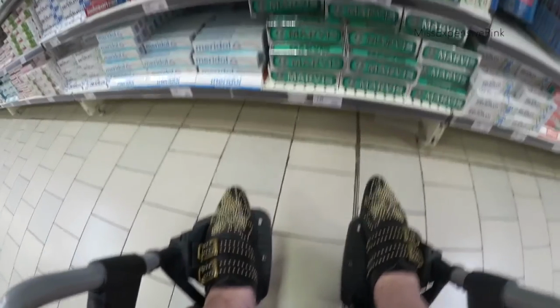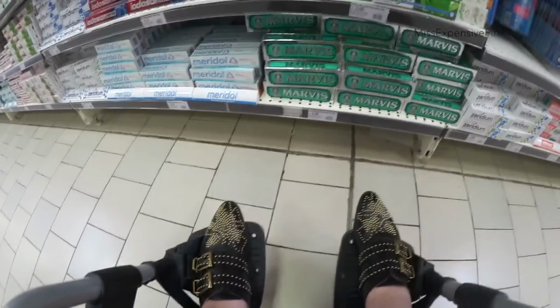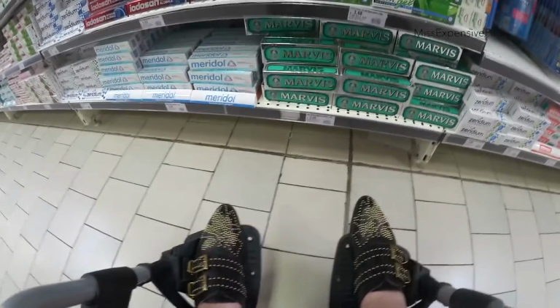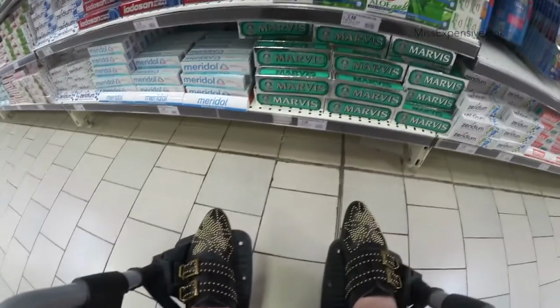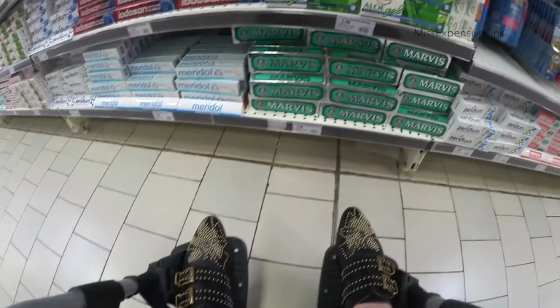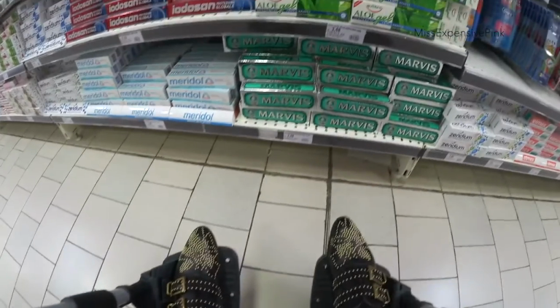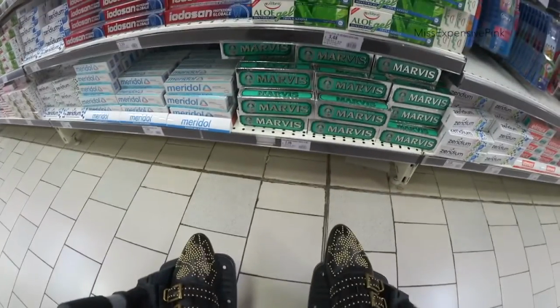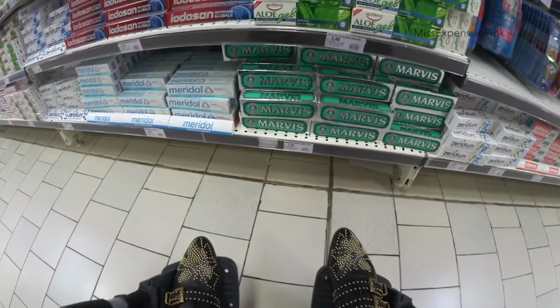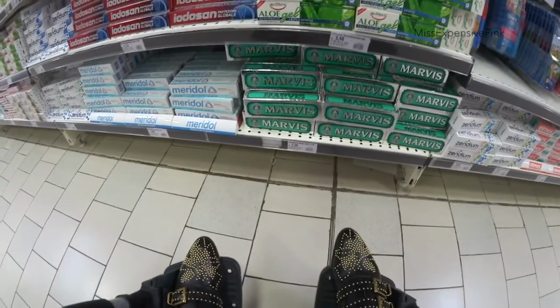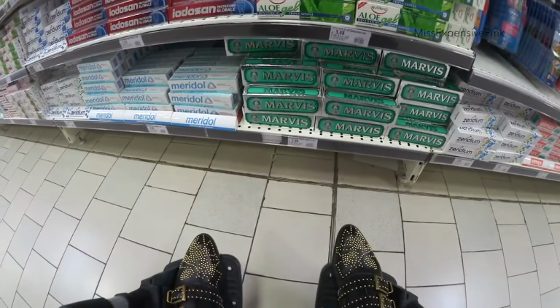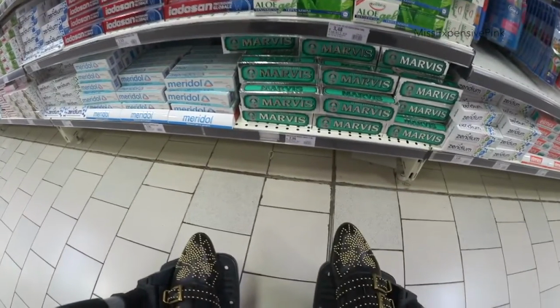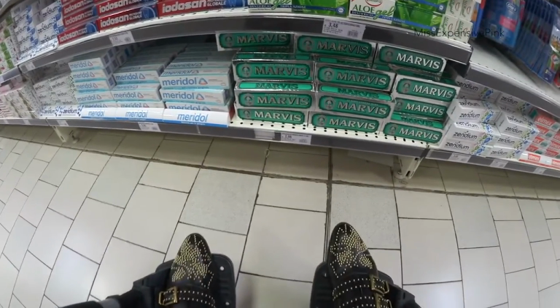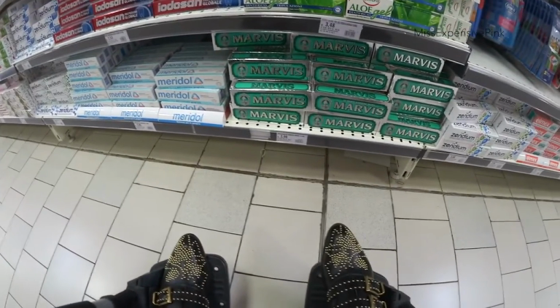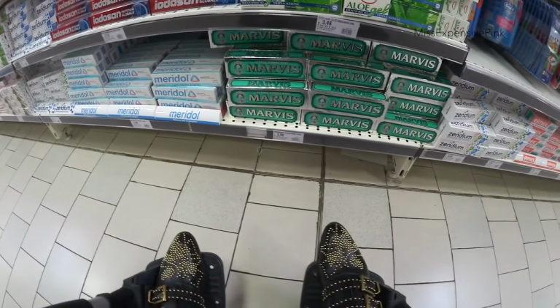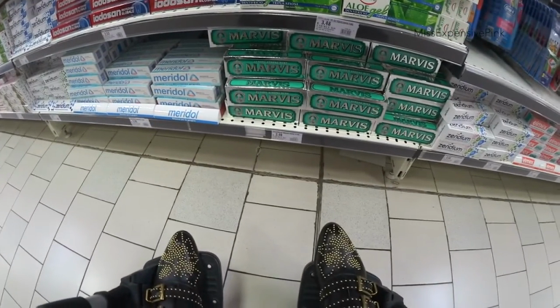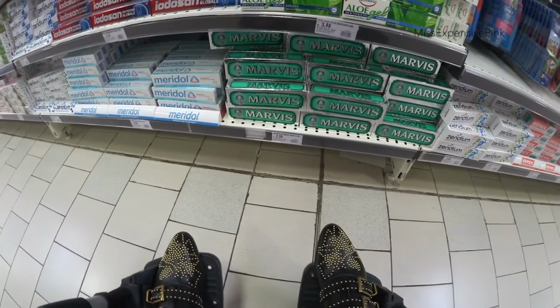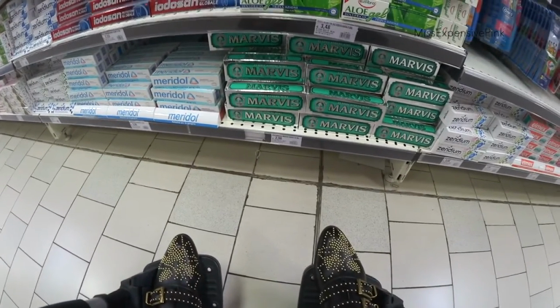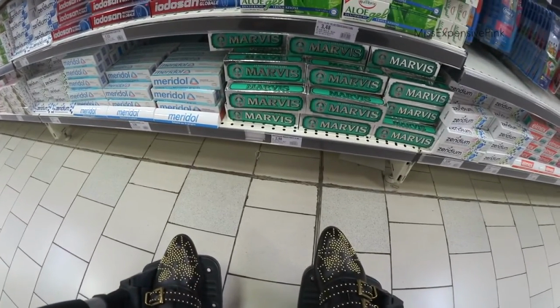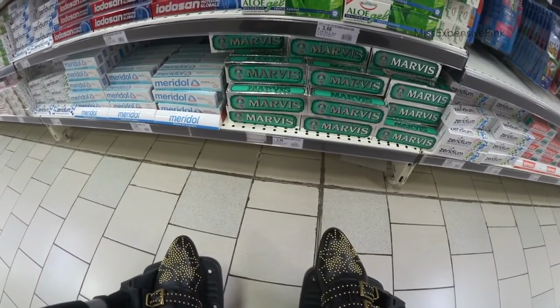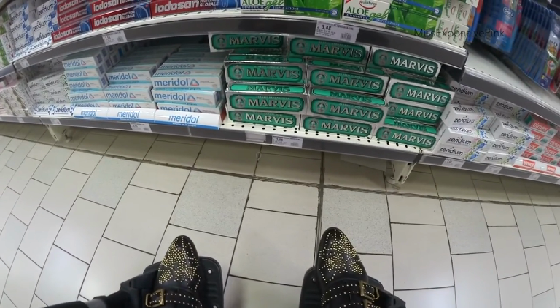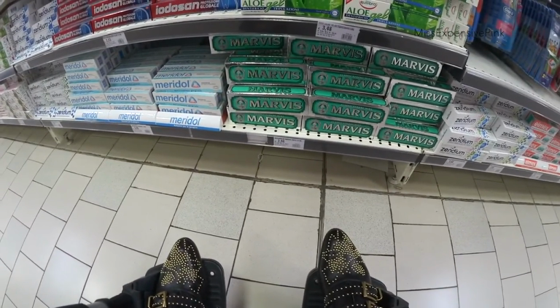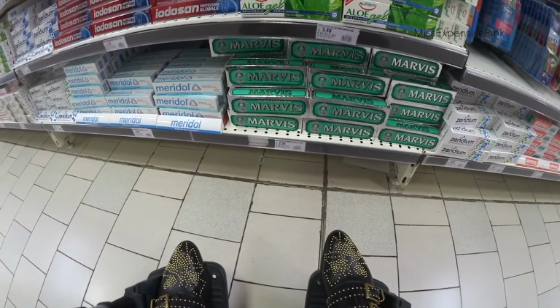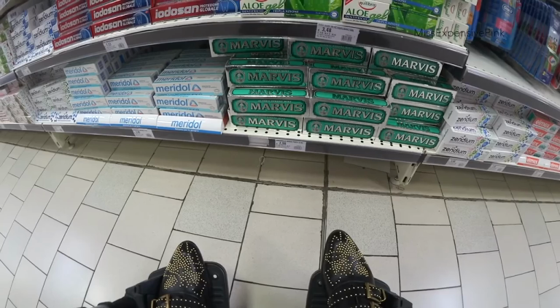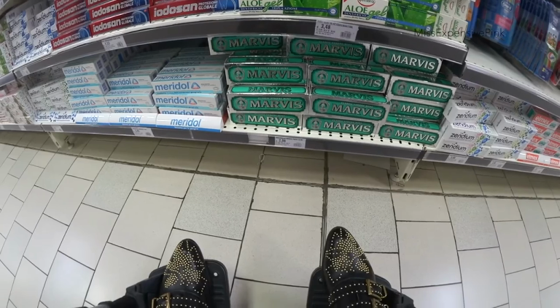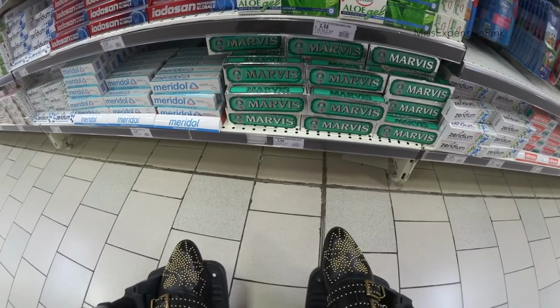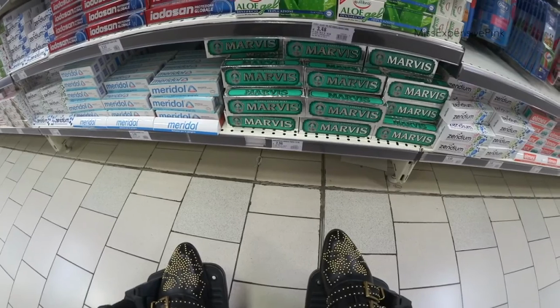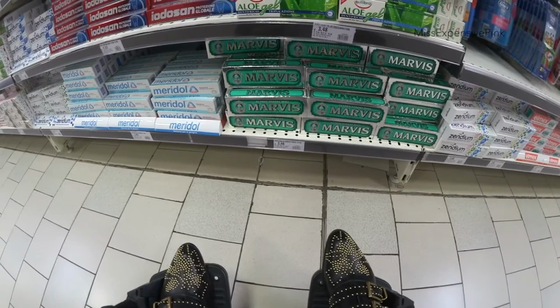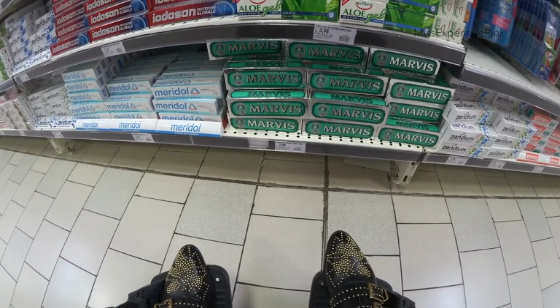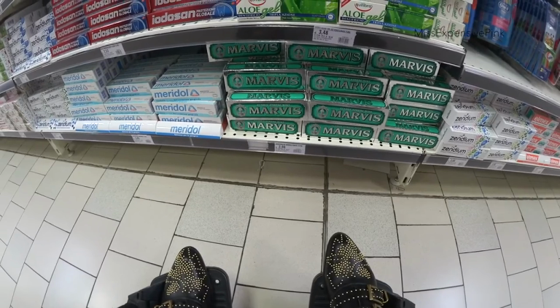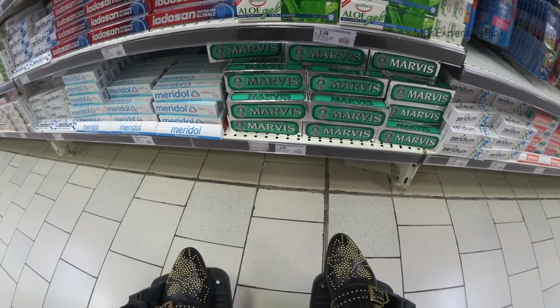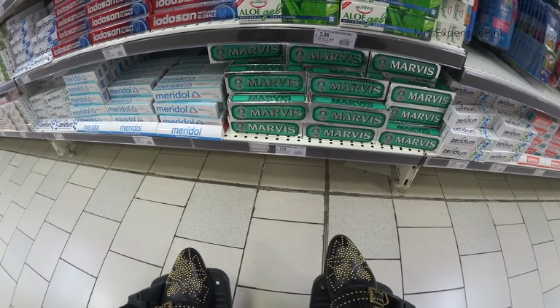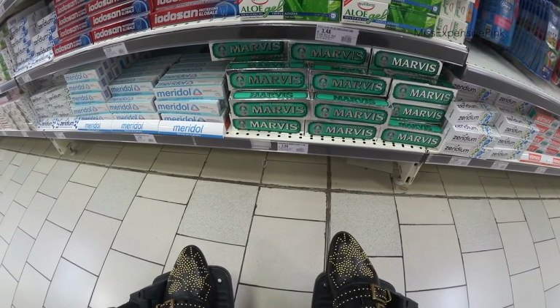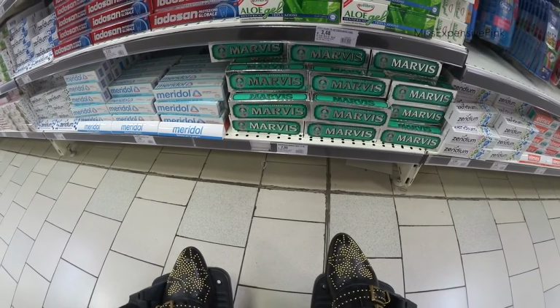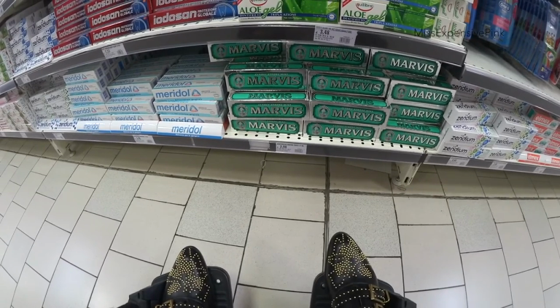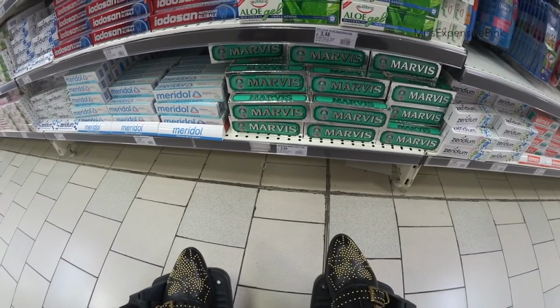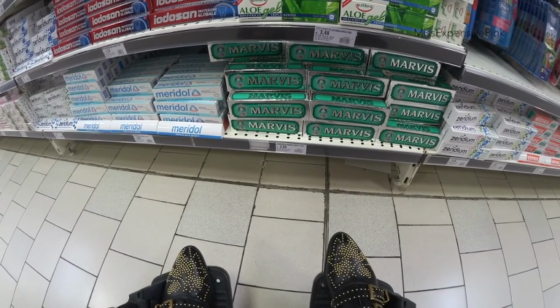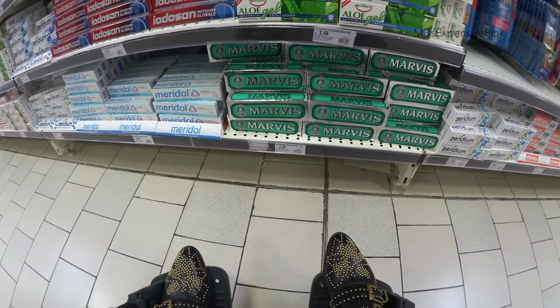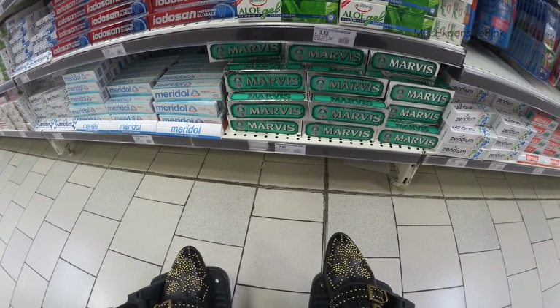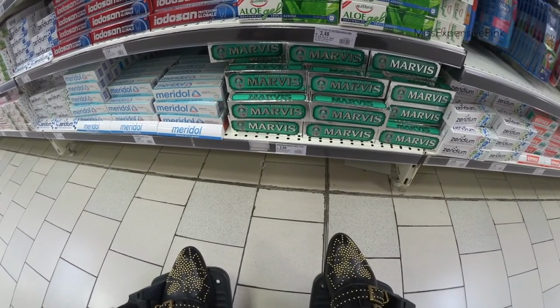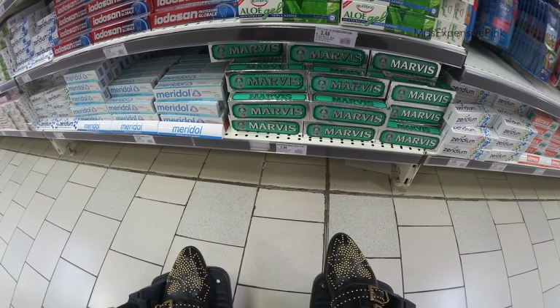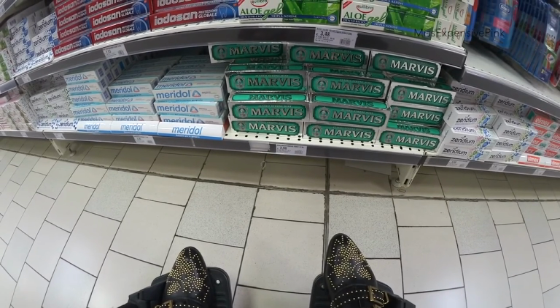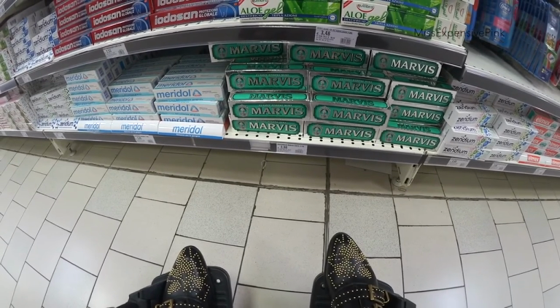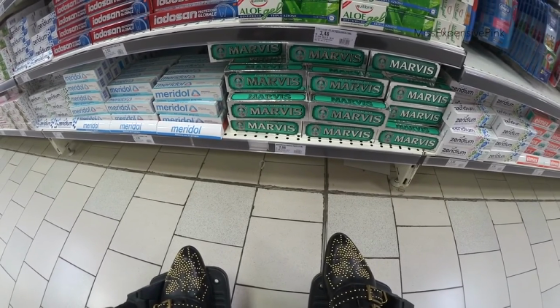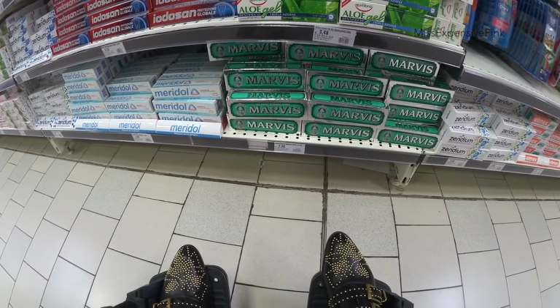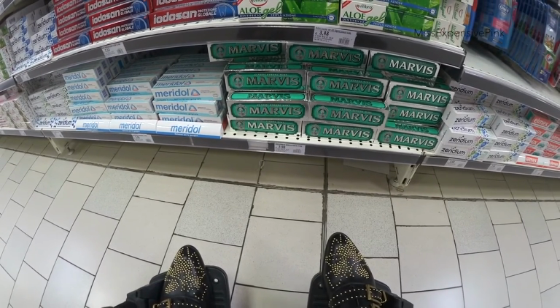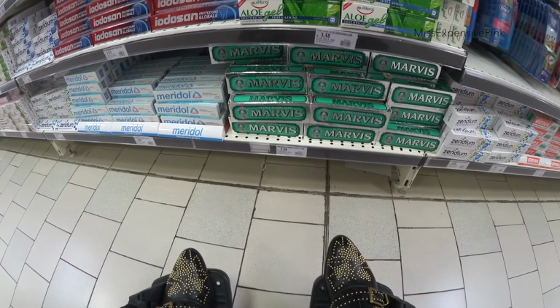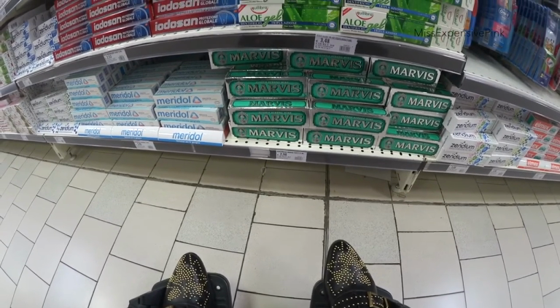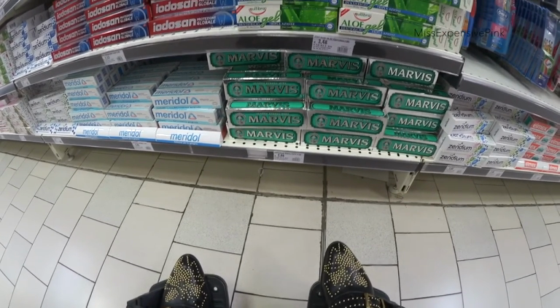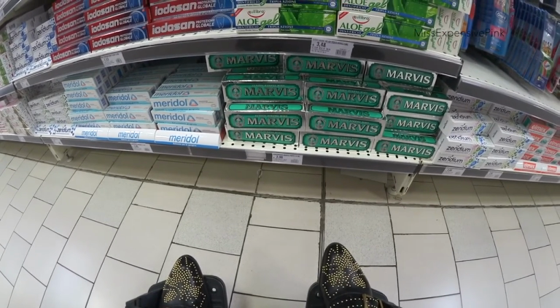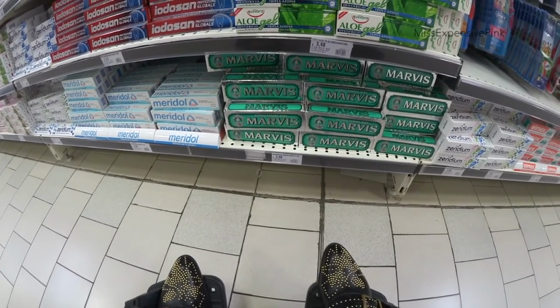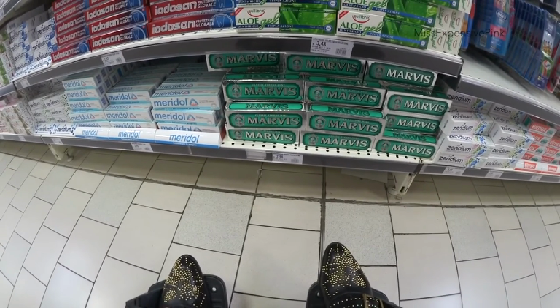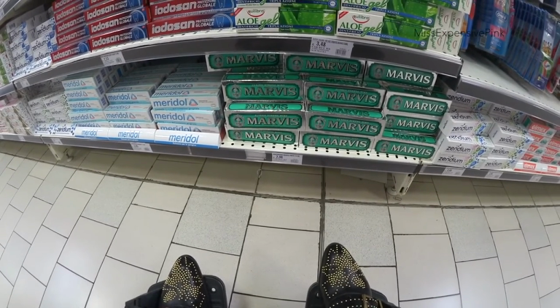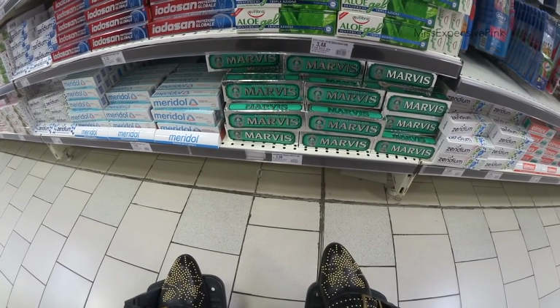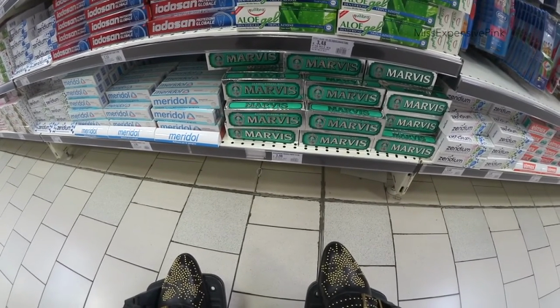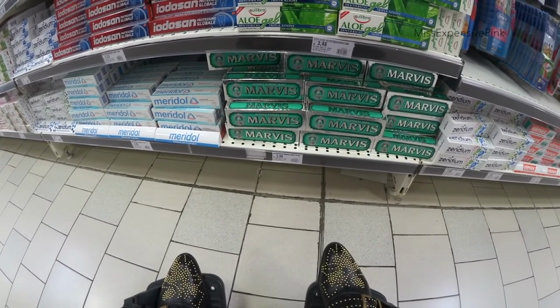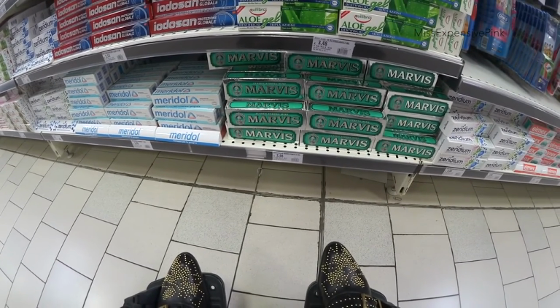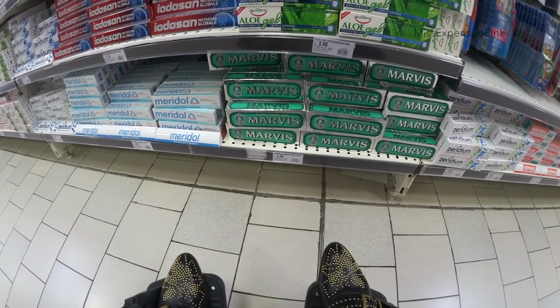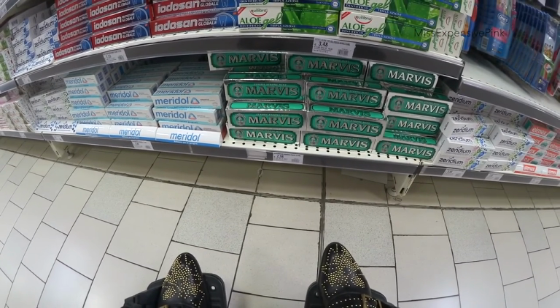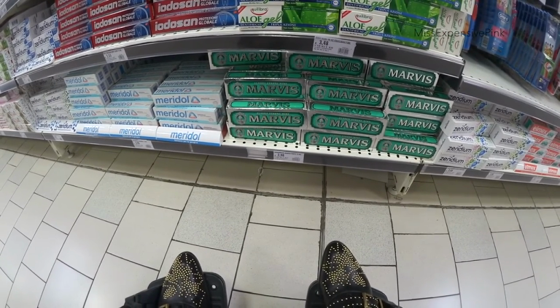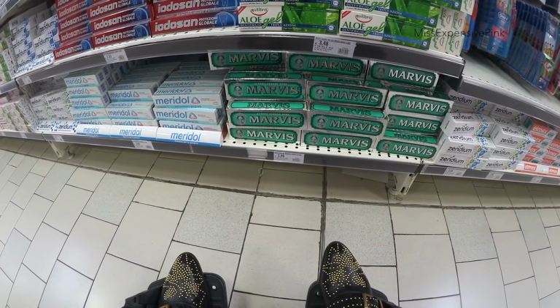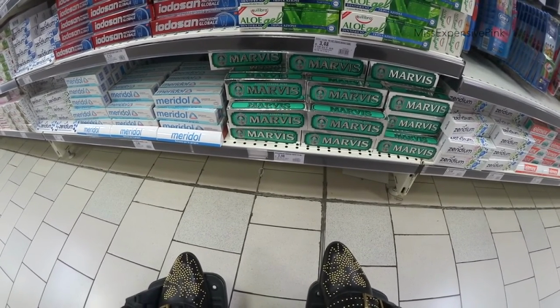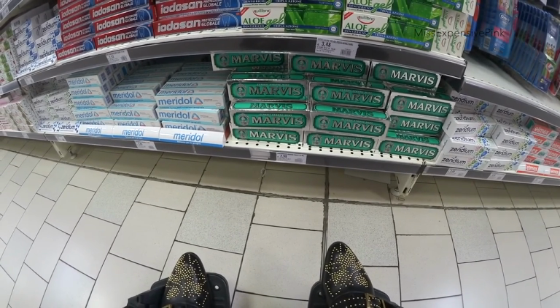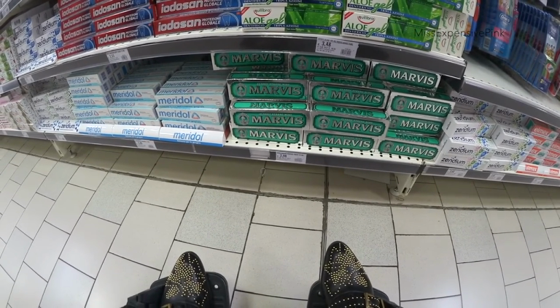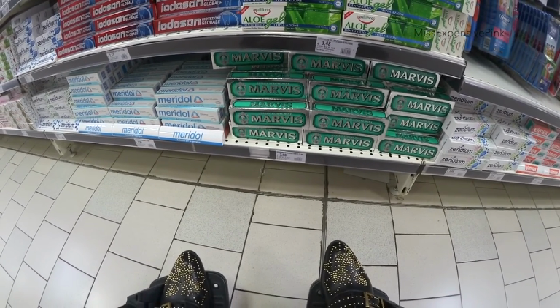Oh look — Marvis! Best toothpaste of all time. My favourite, favourite.